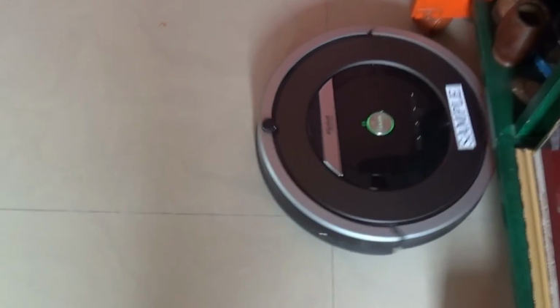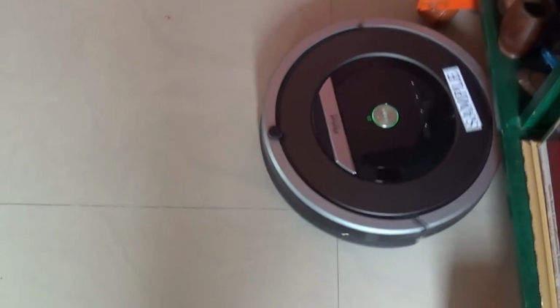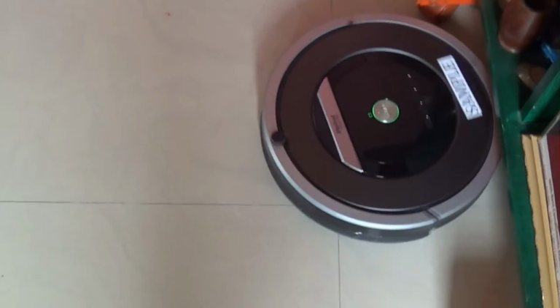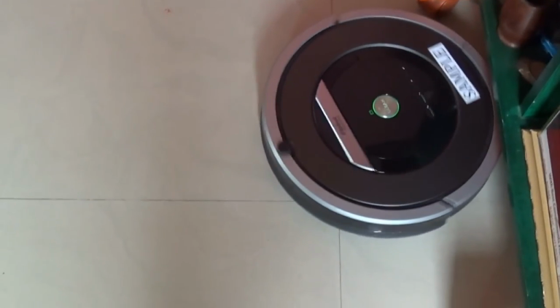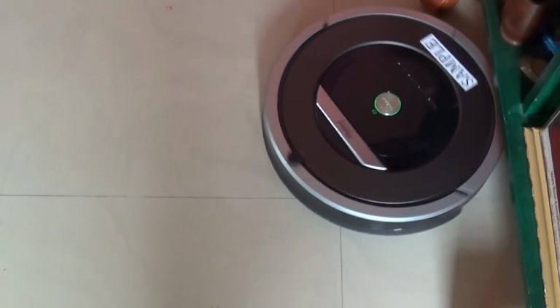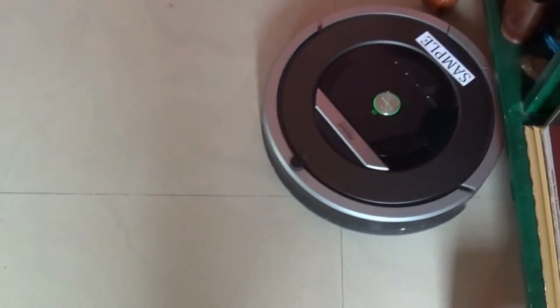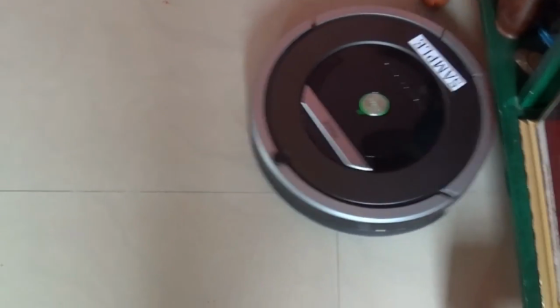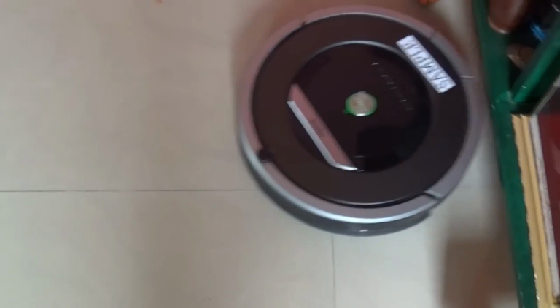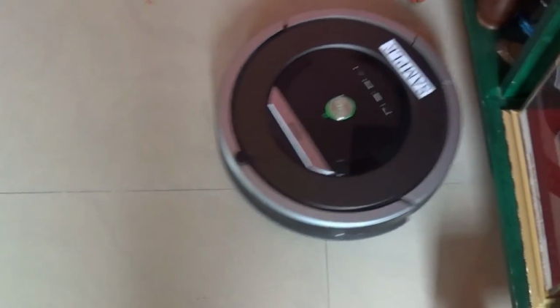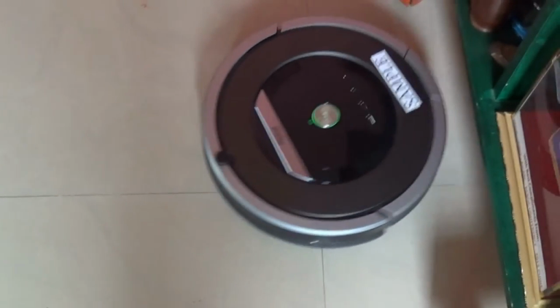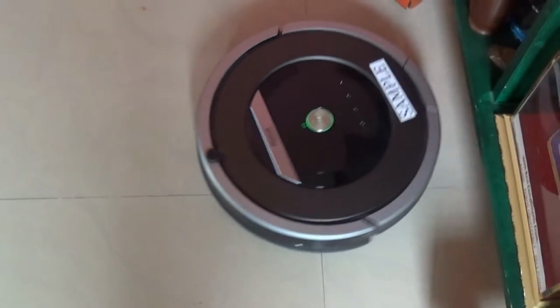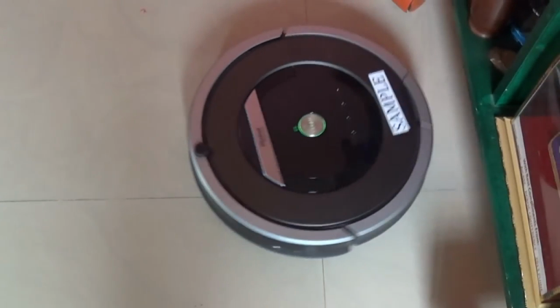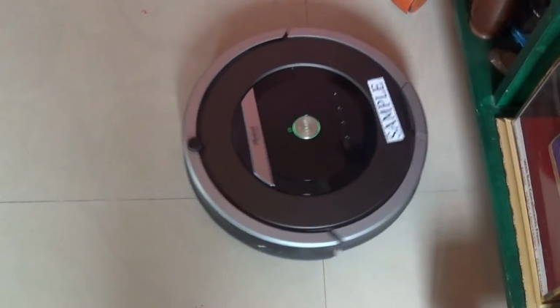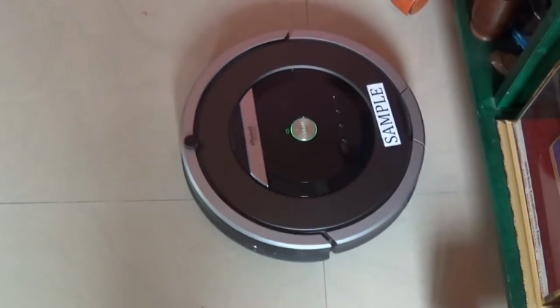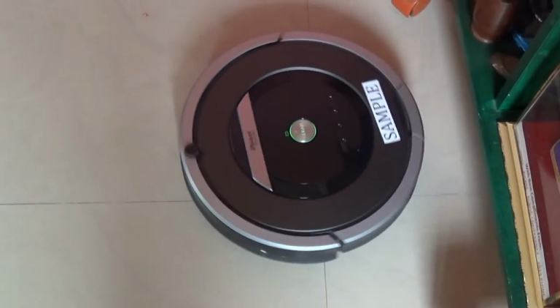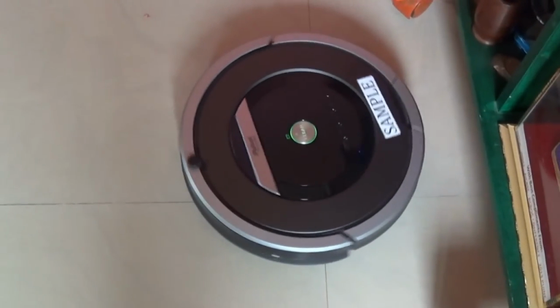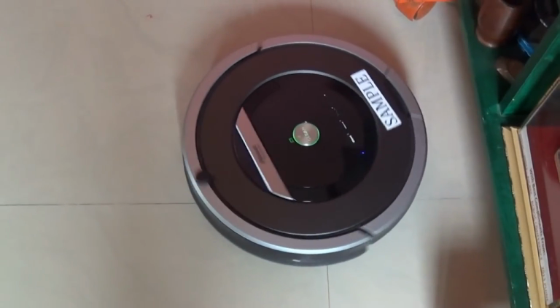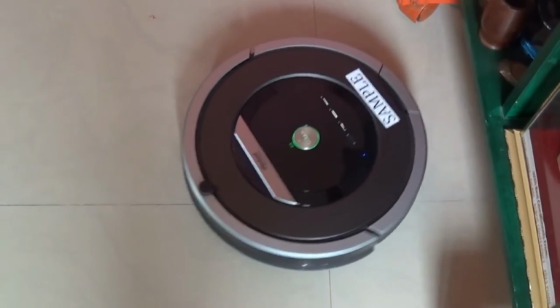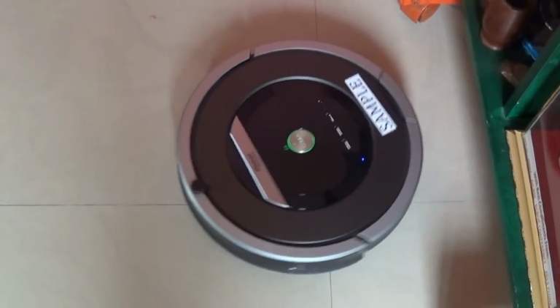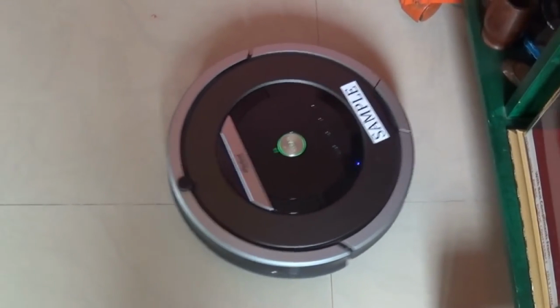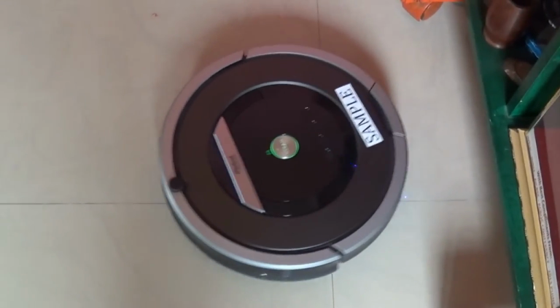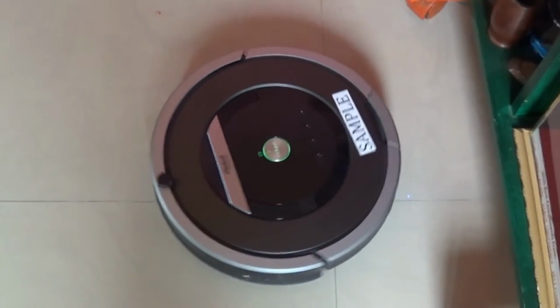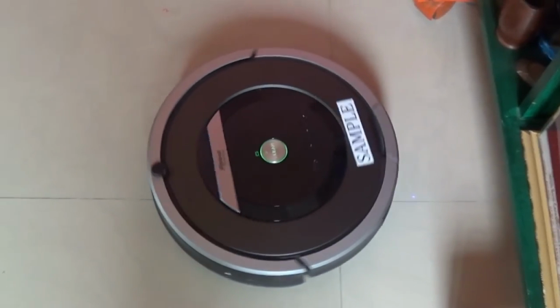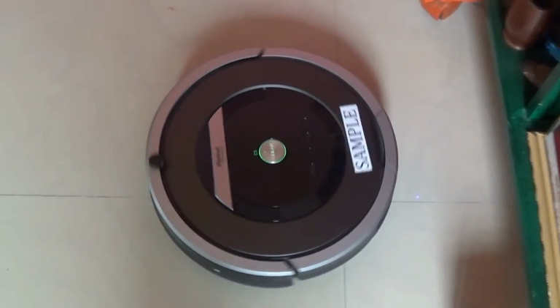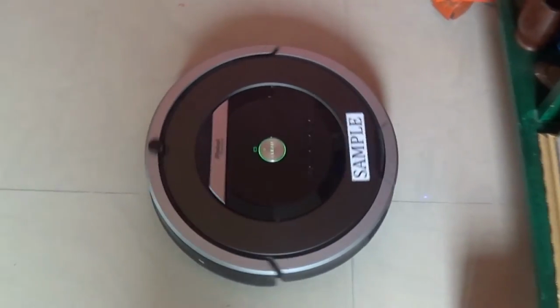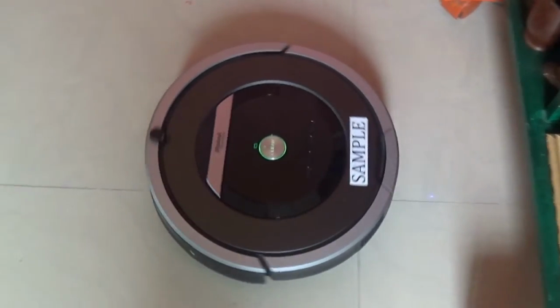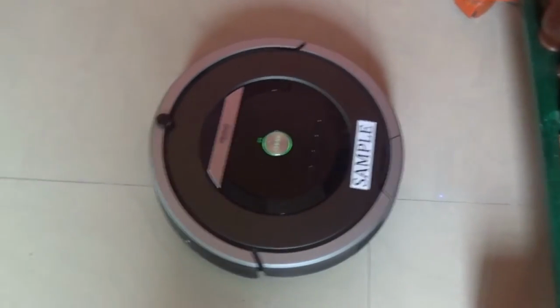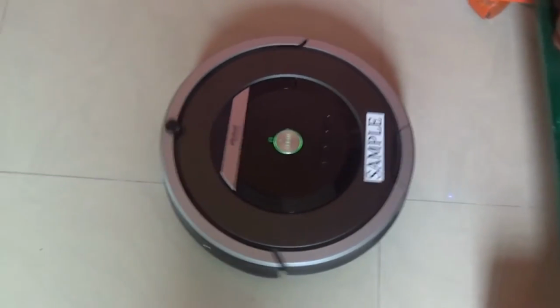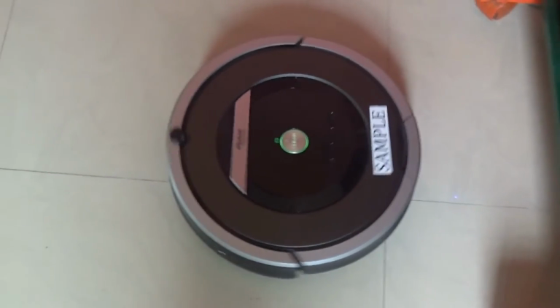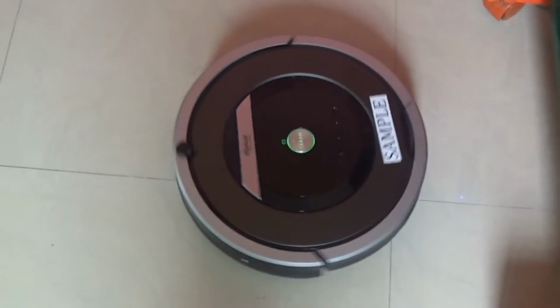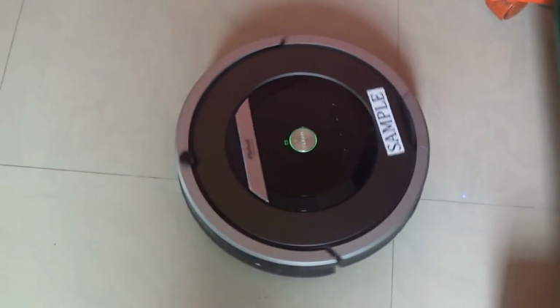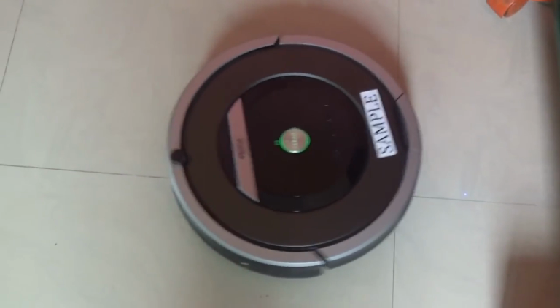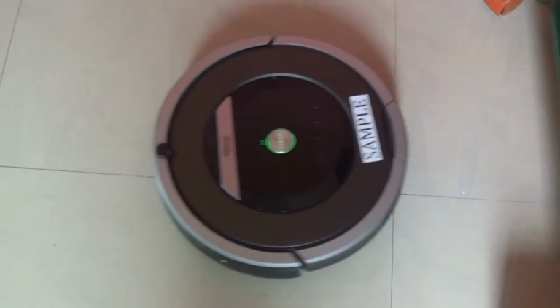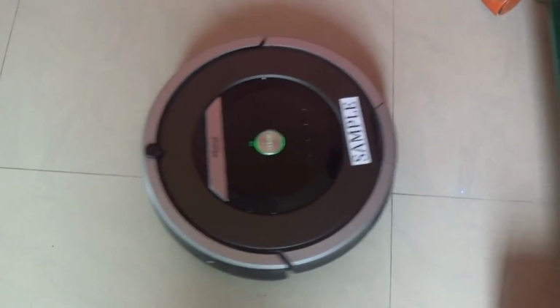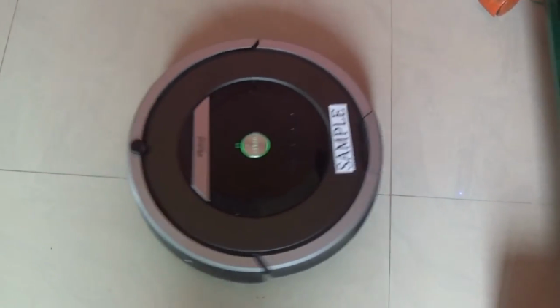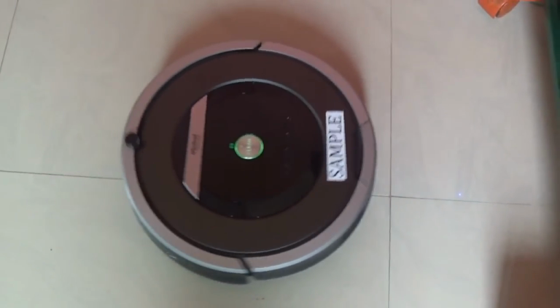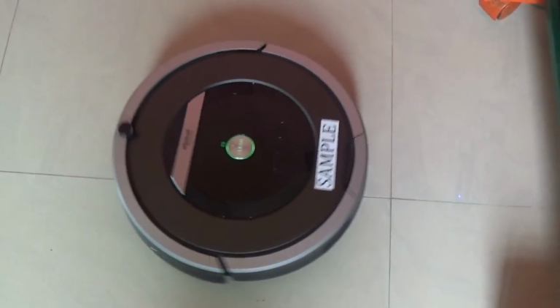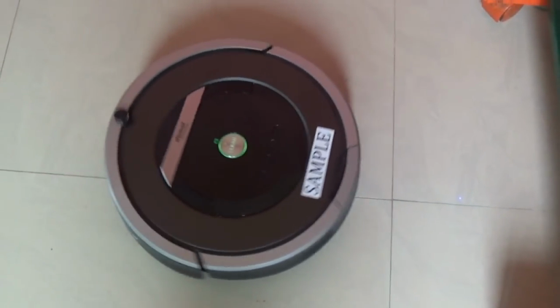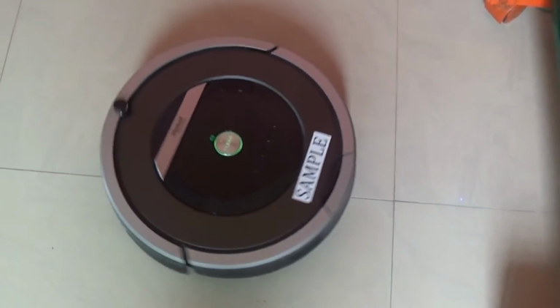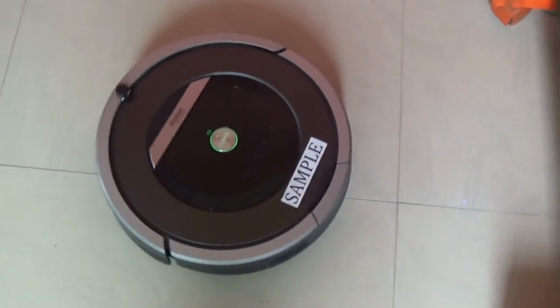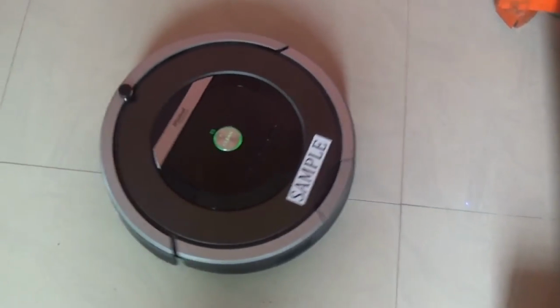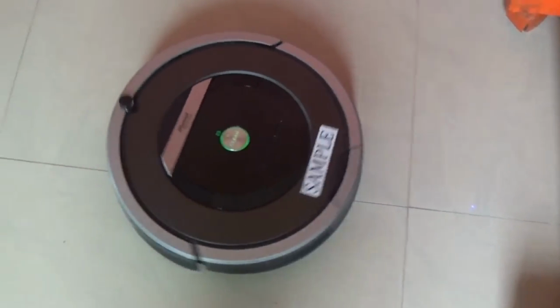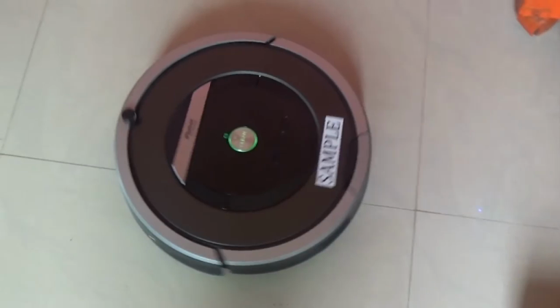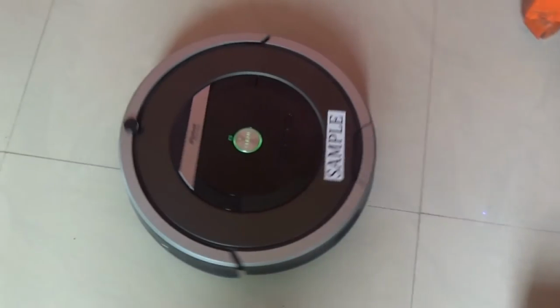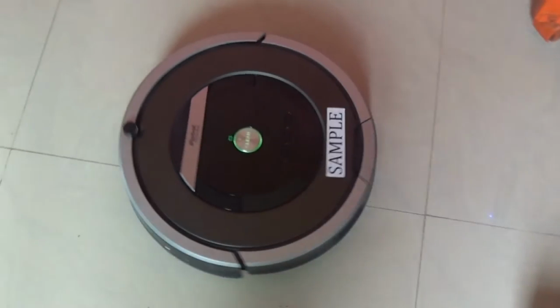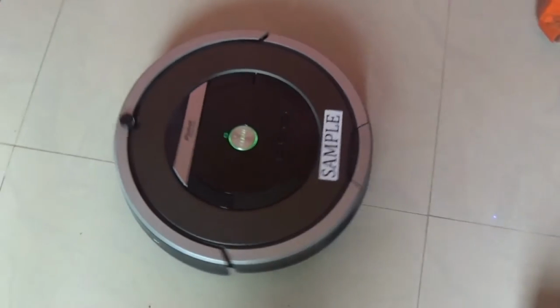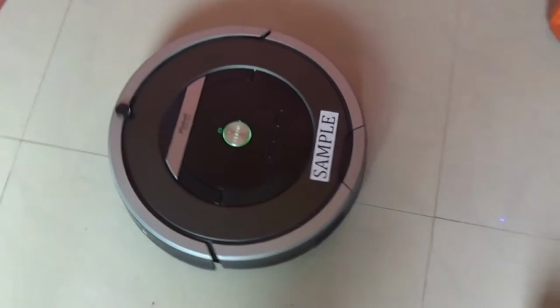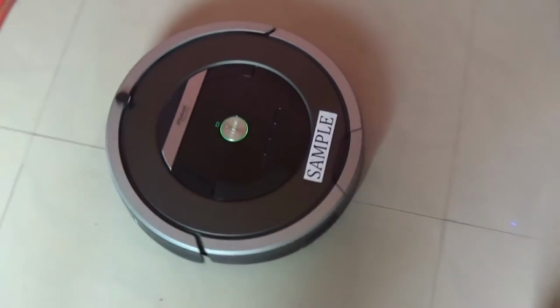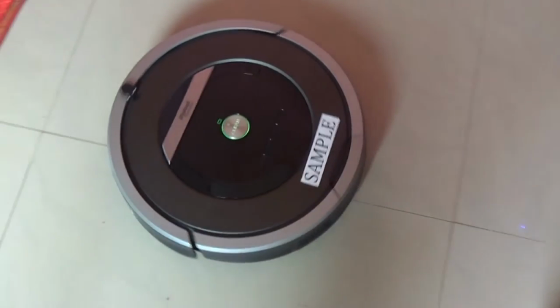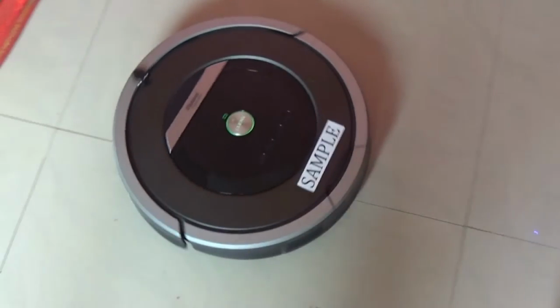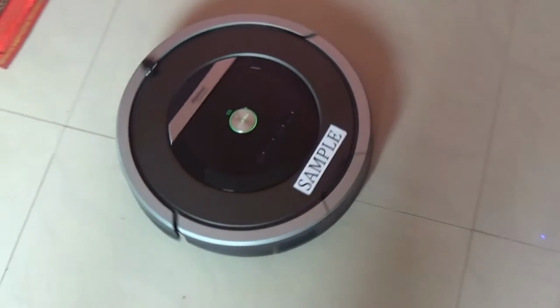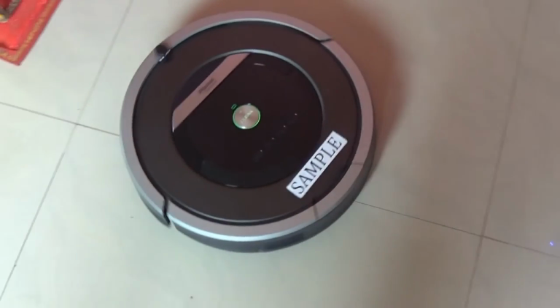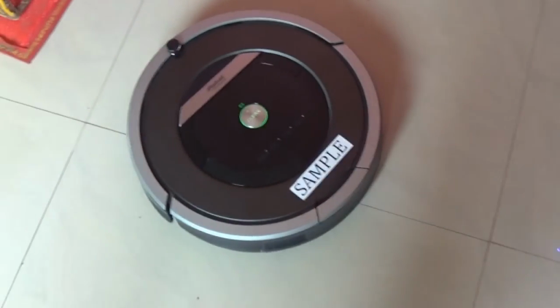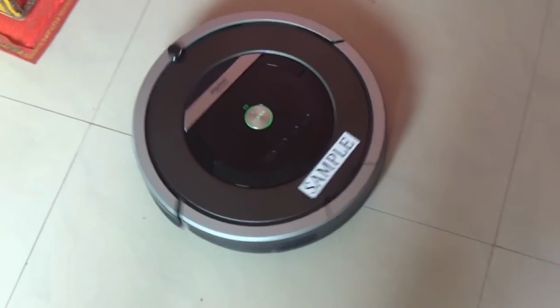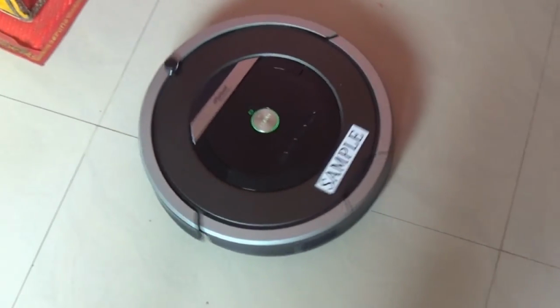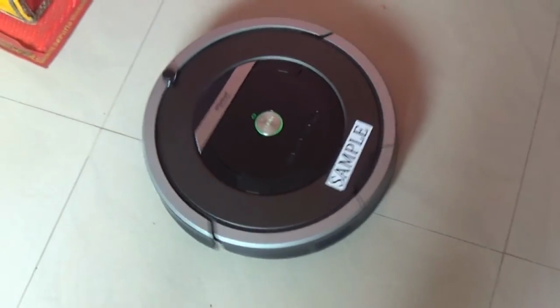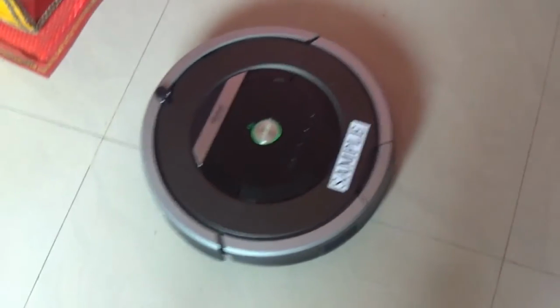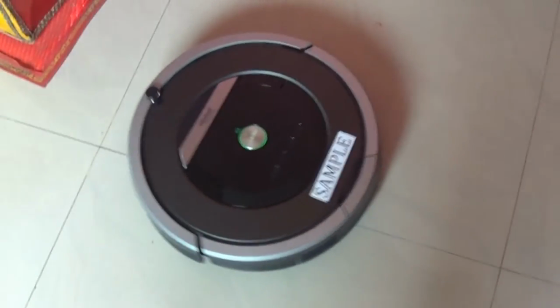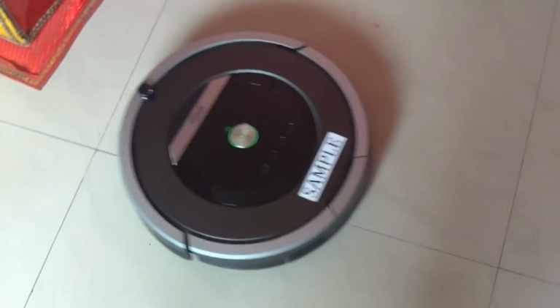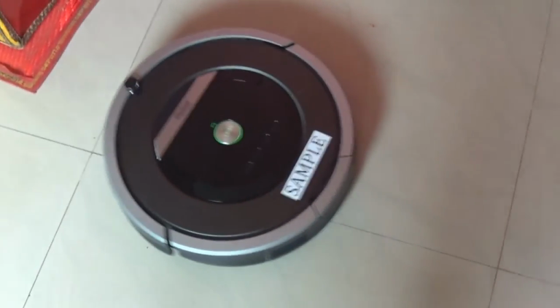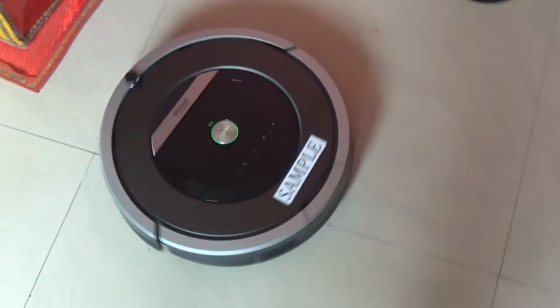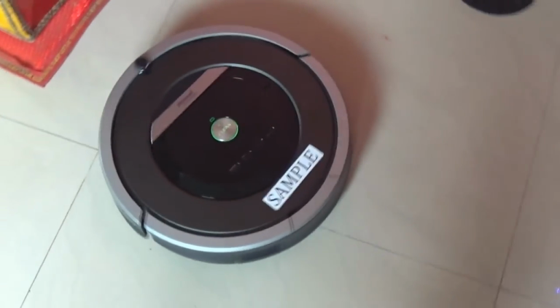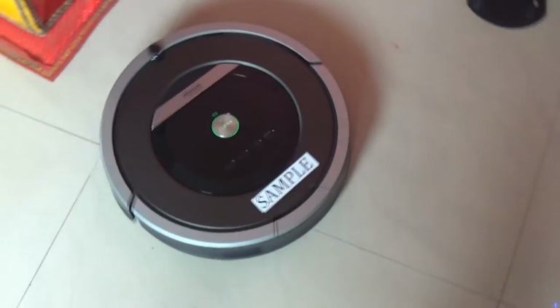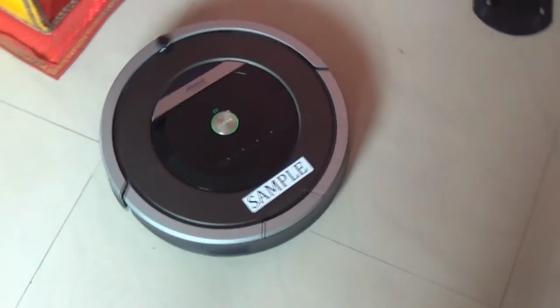What's up guys, this is Lesh Prajian from TechRaman. In this video we got a cleaning bot and this one is from iRobot.